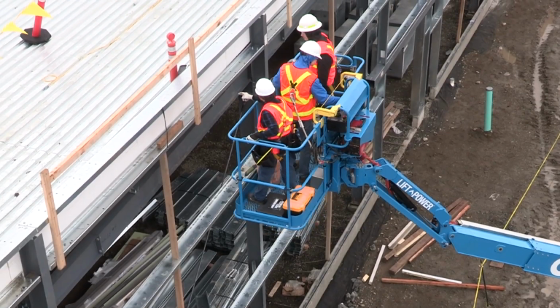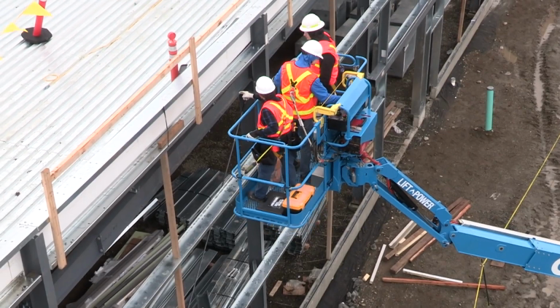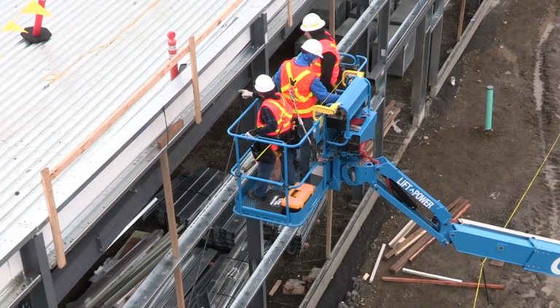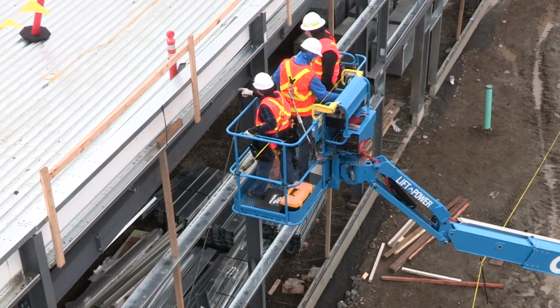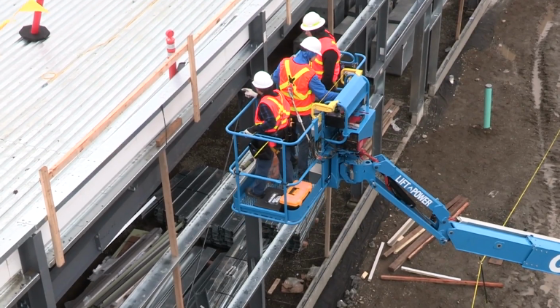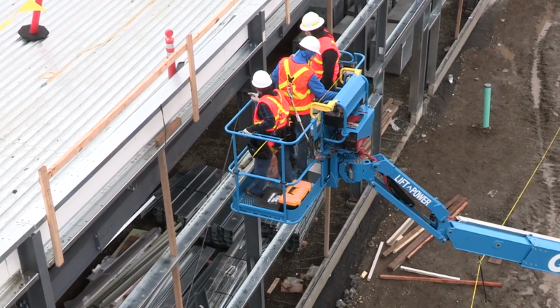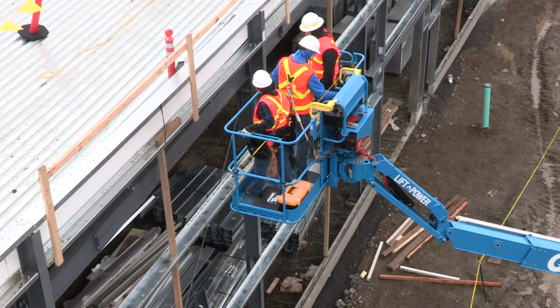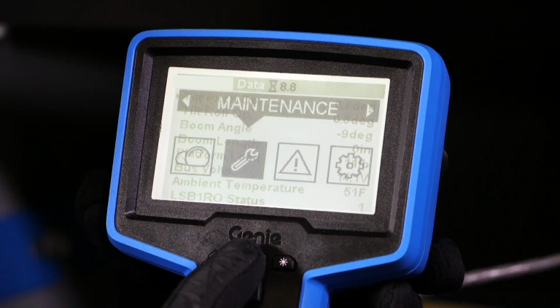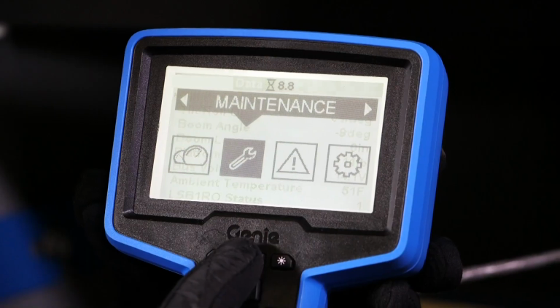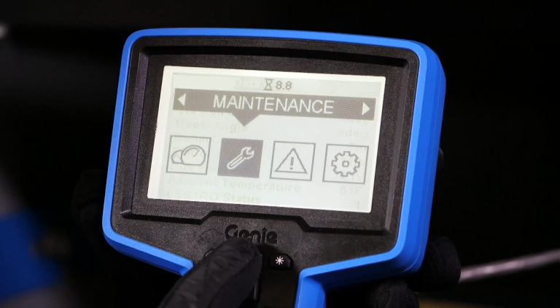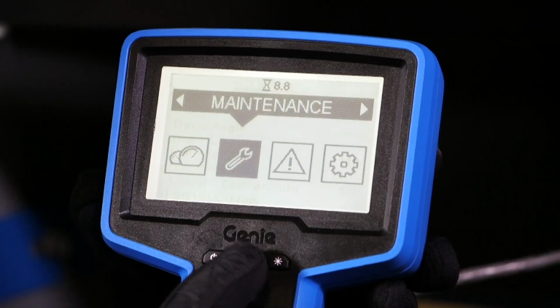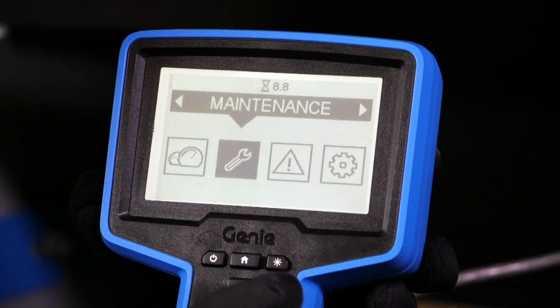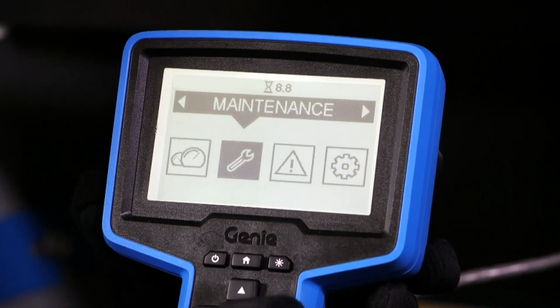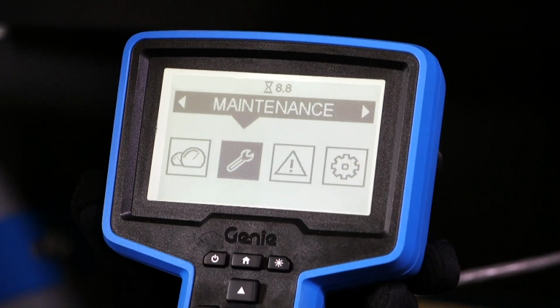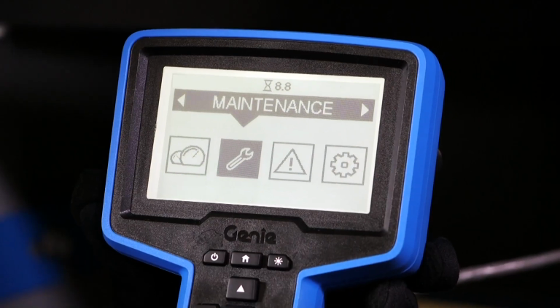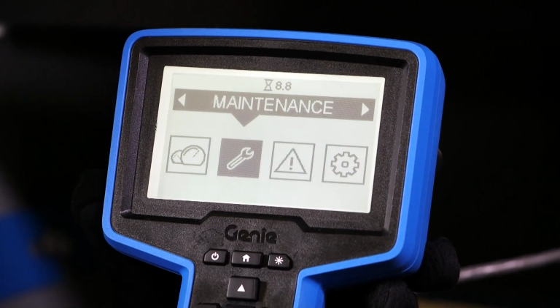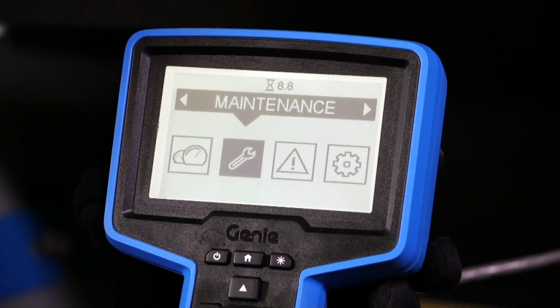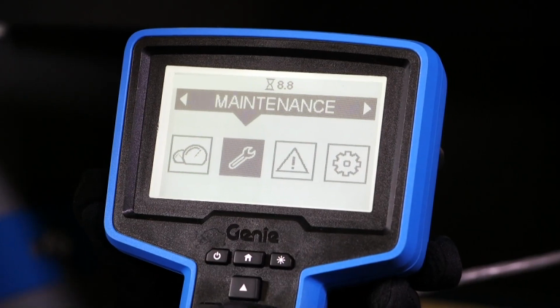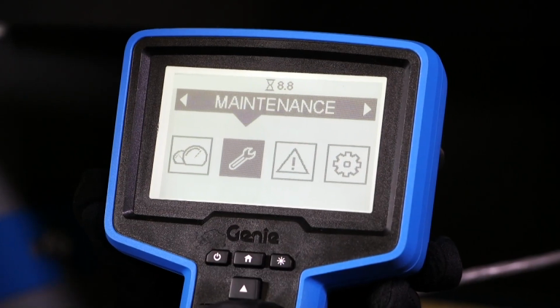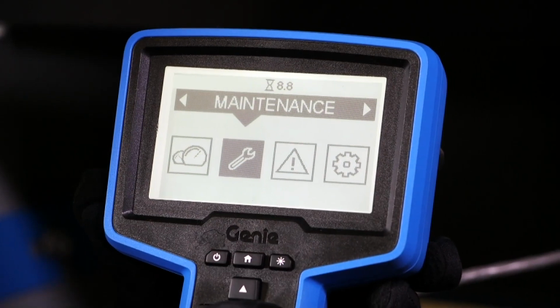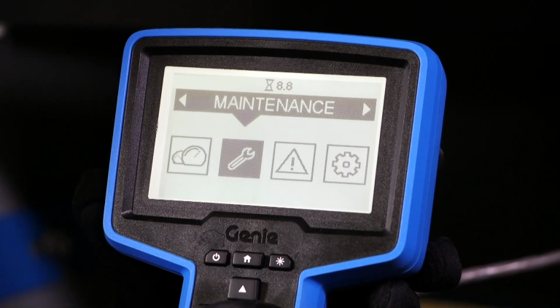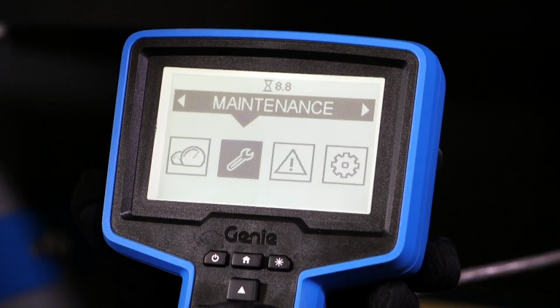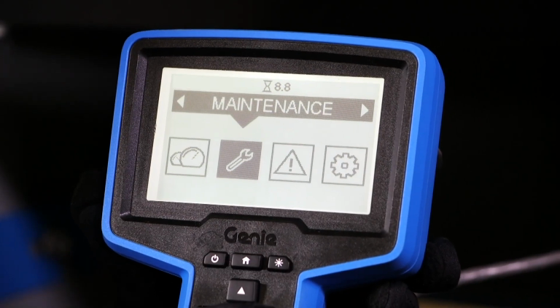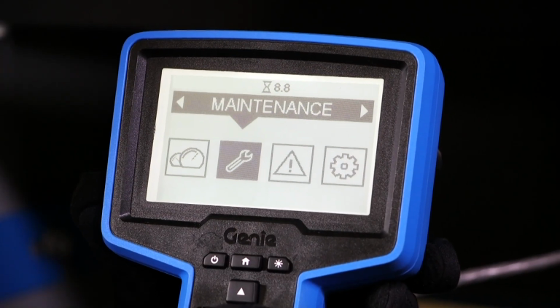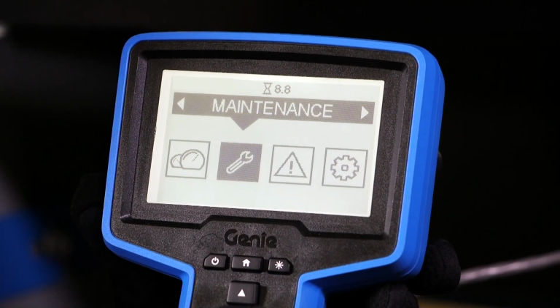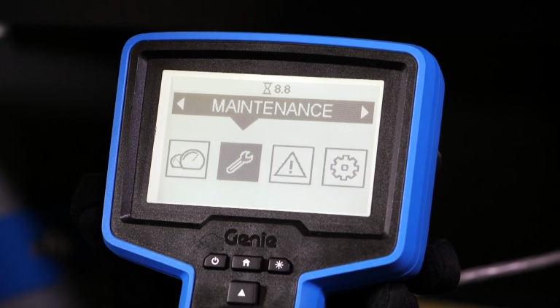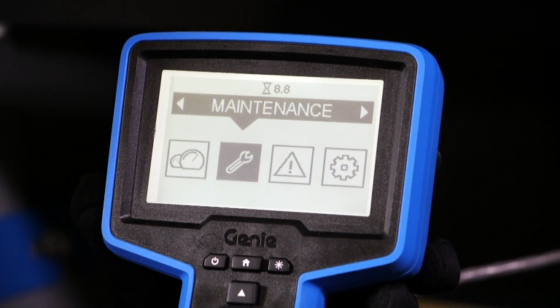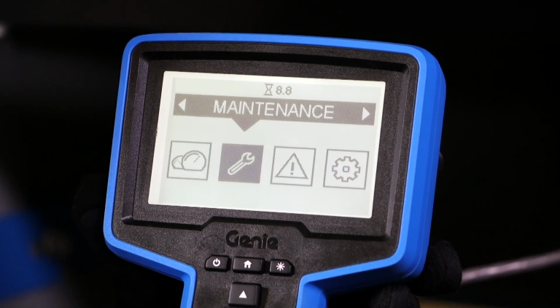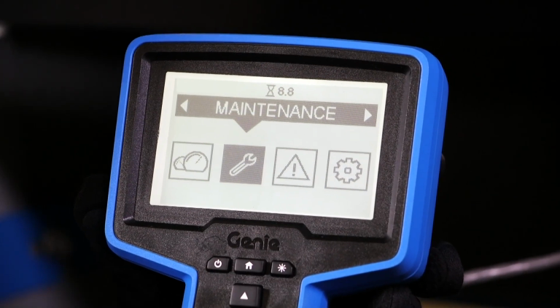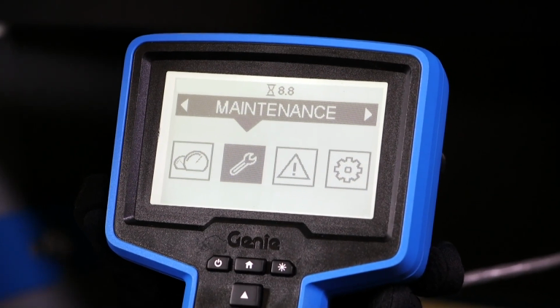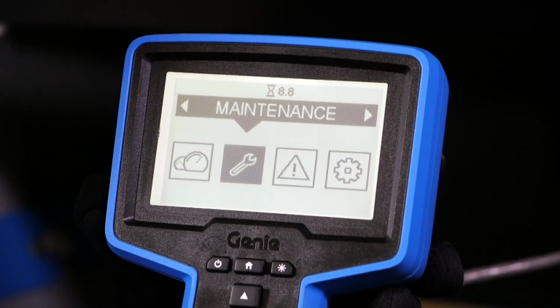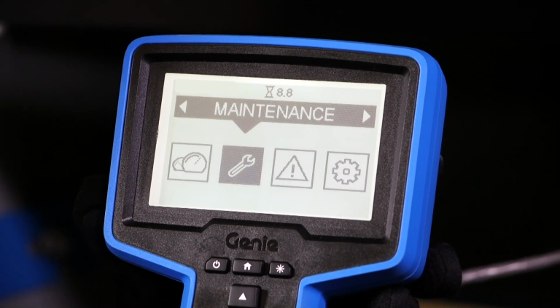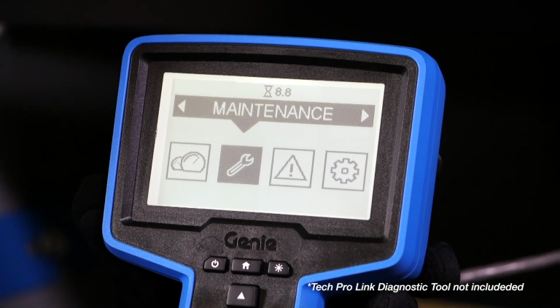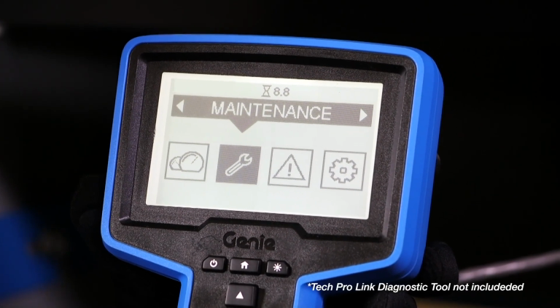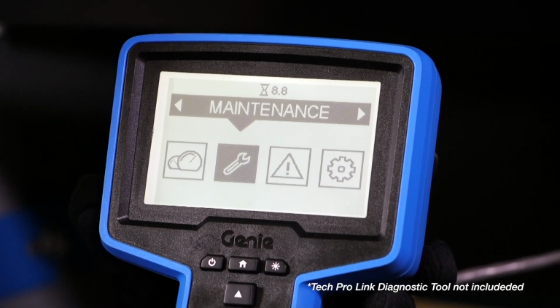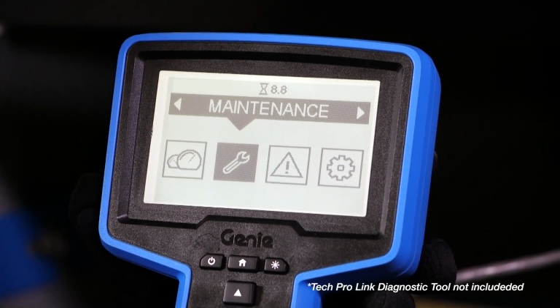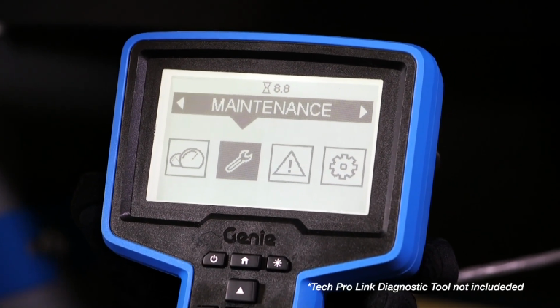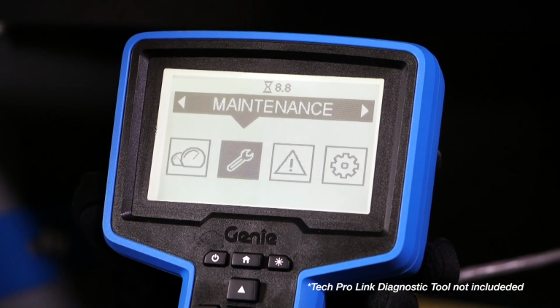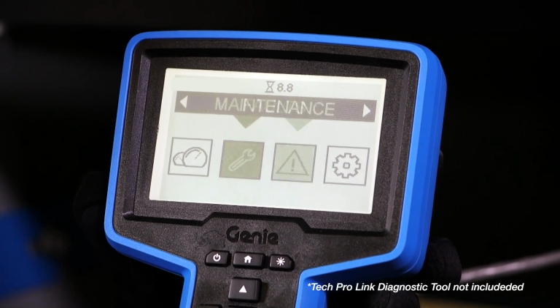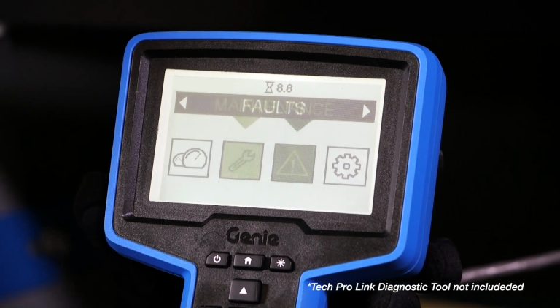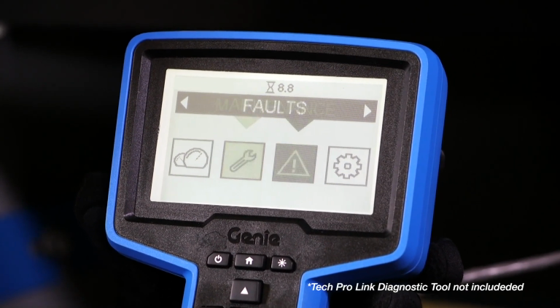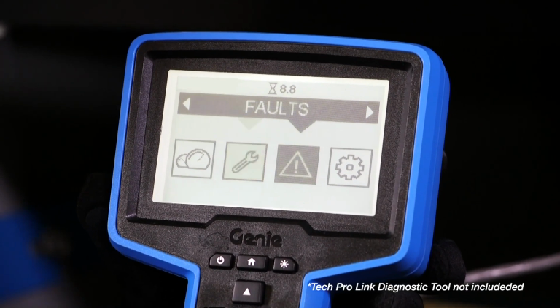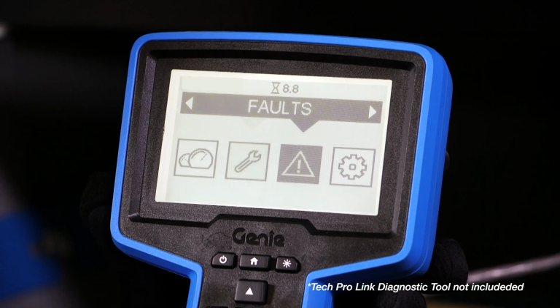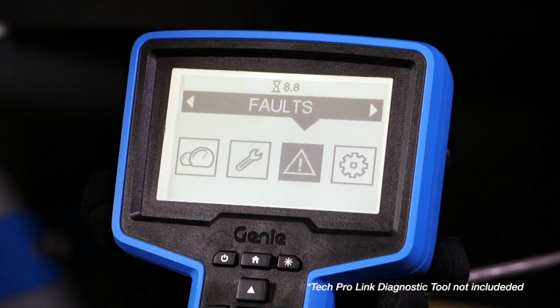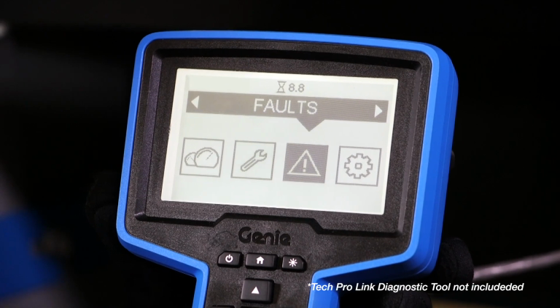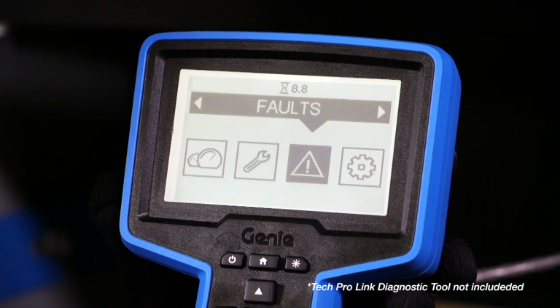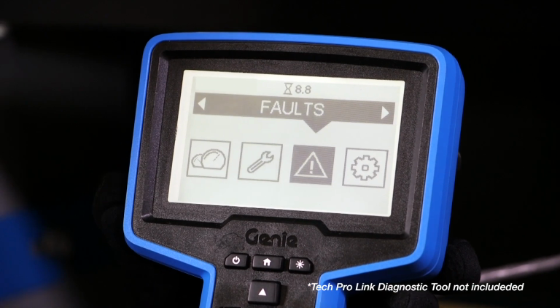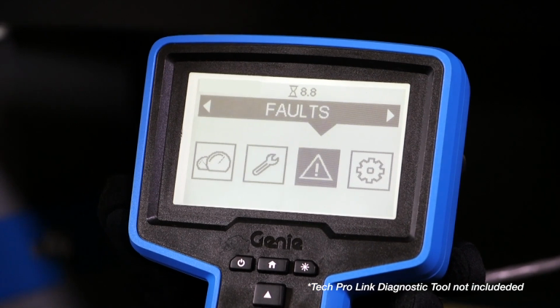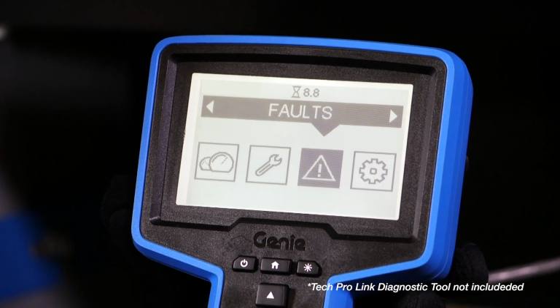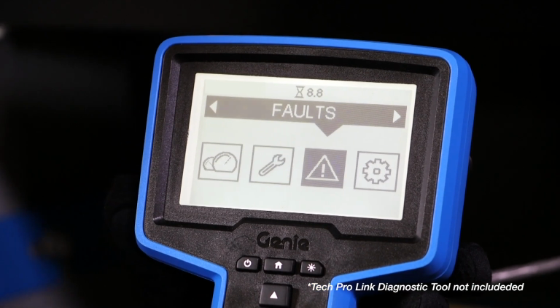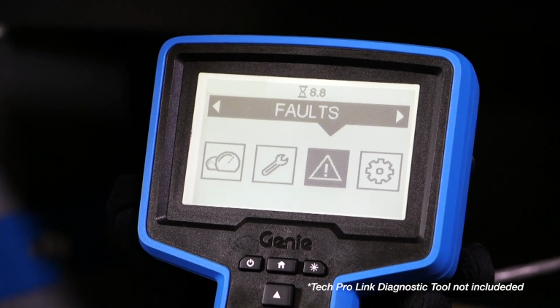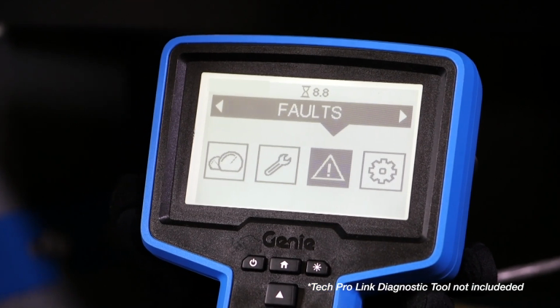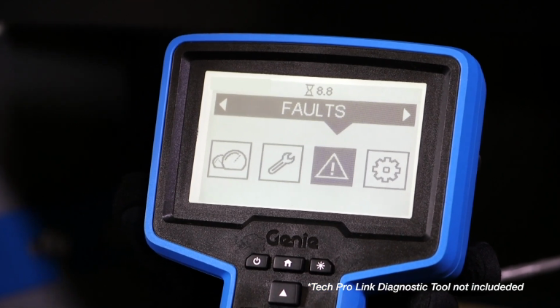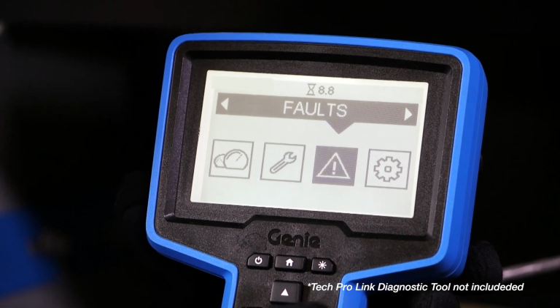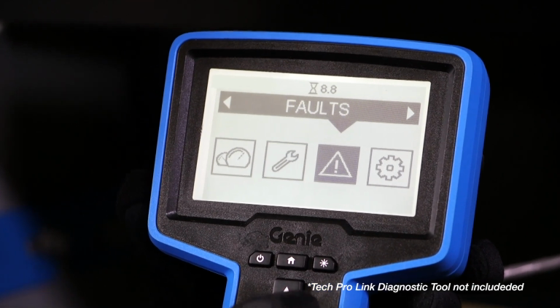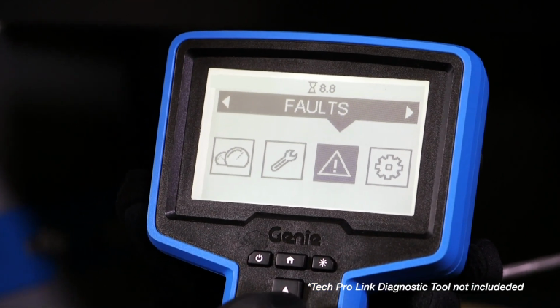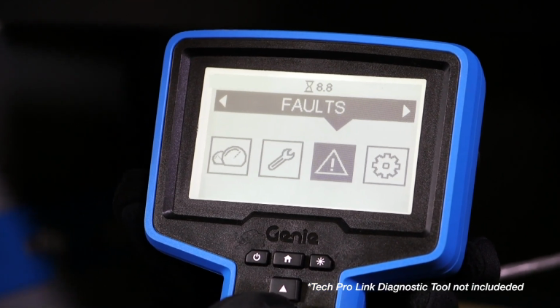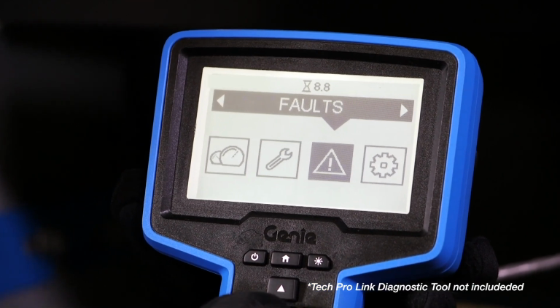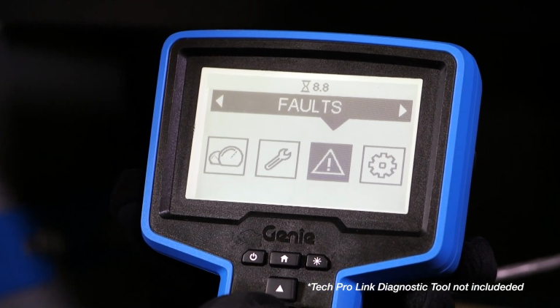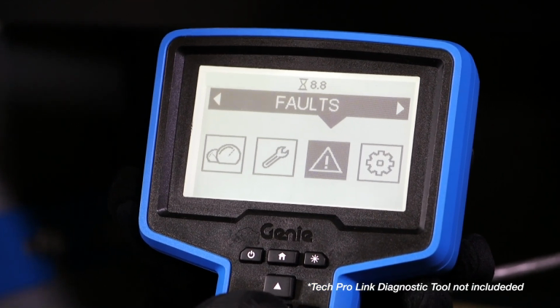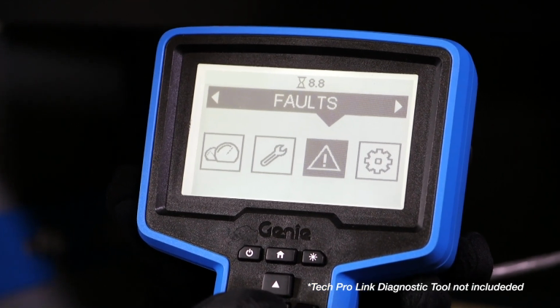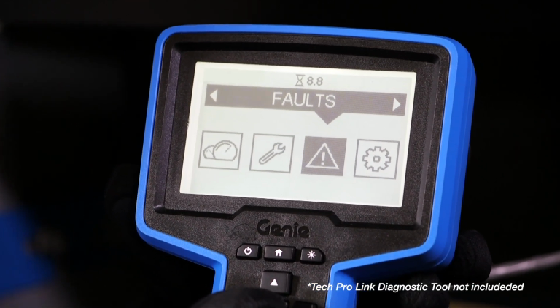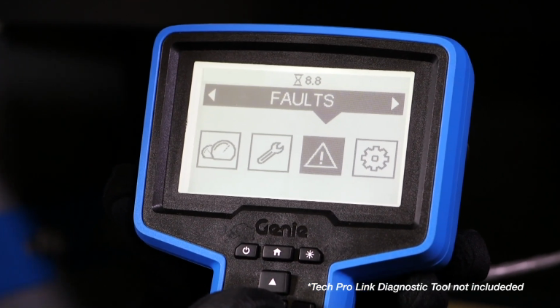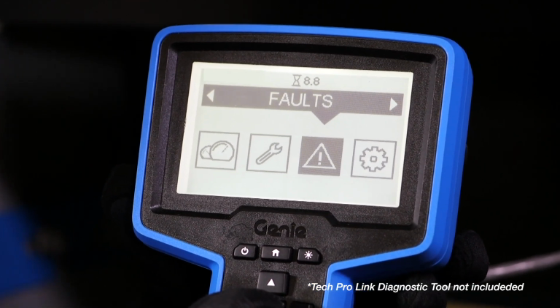Service technicians will appreciate the new Genie TechProLink onboard diagnostic tools available on the new LCD at the ground controls.